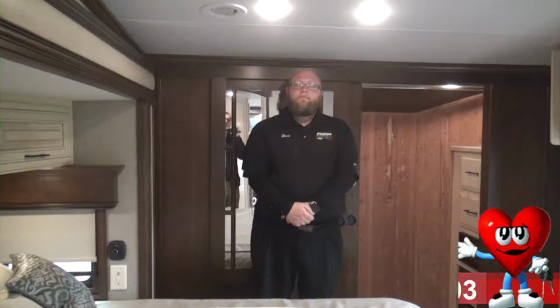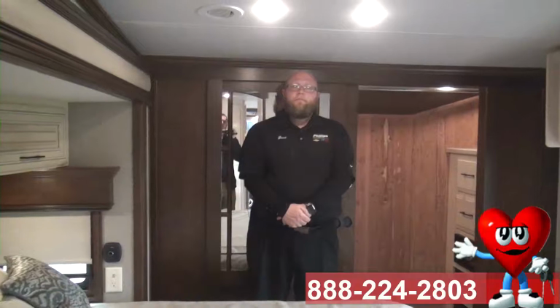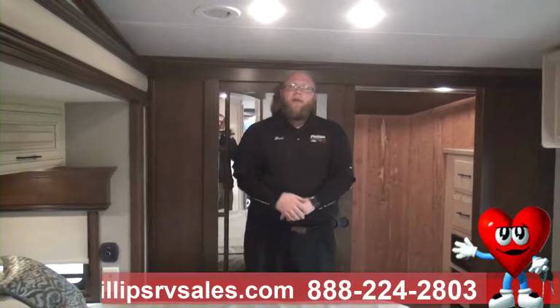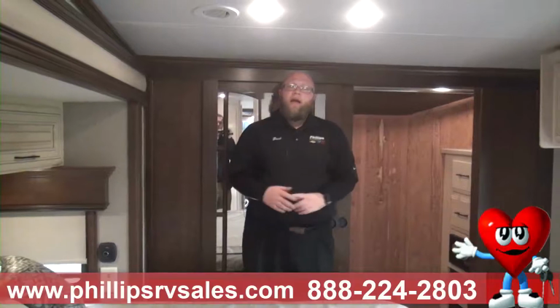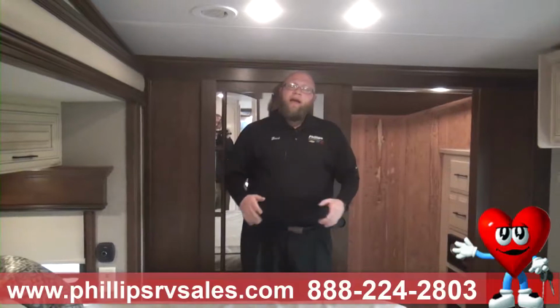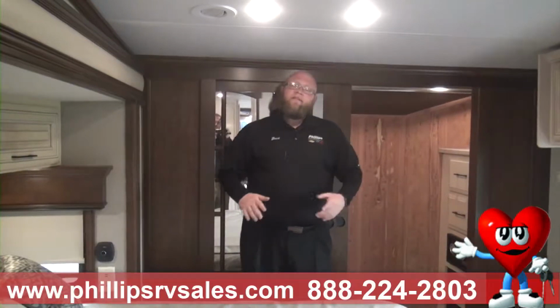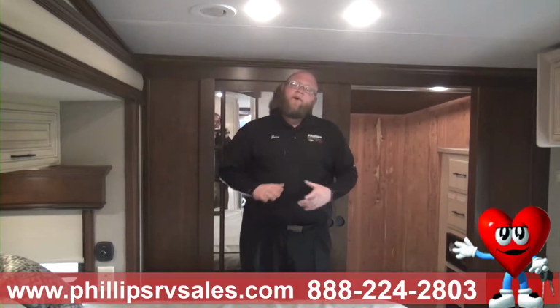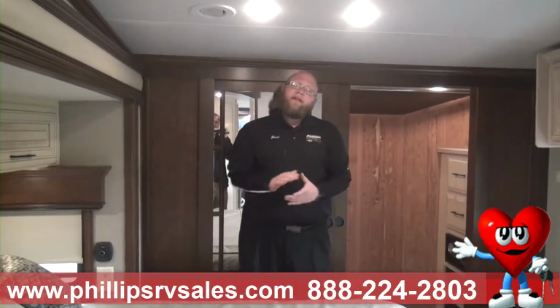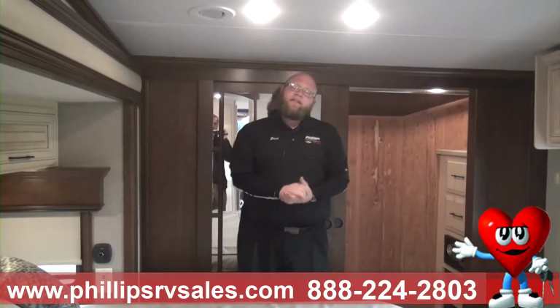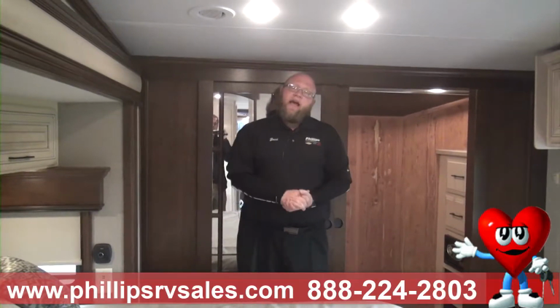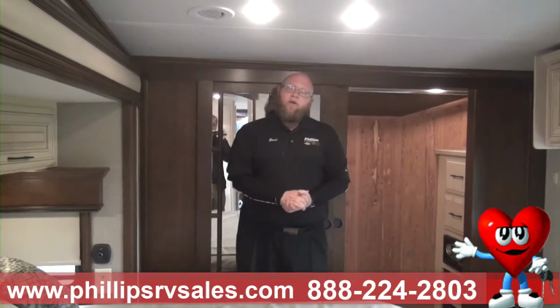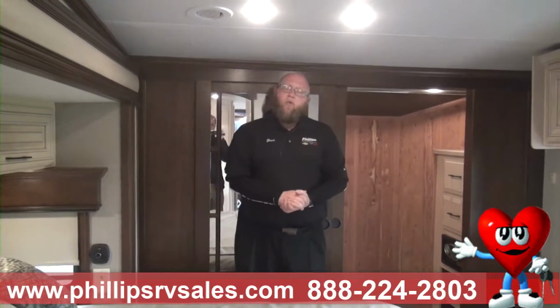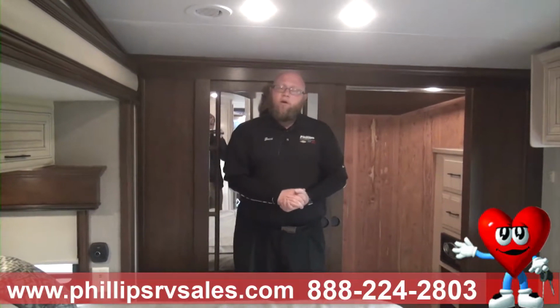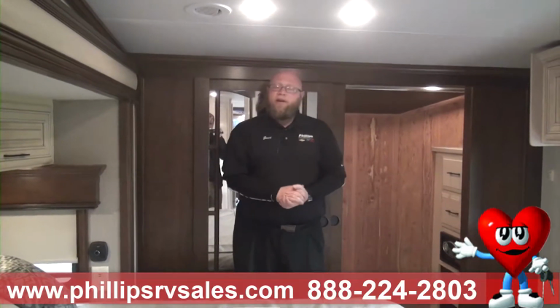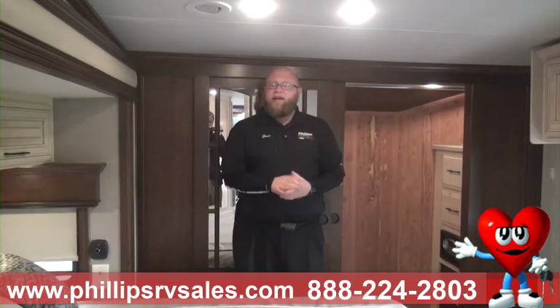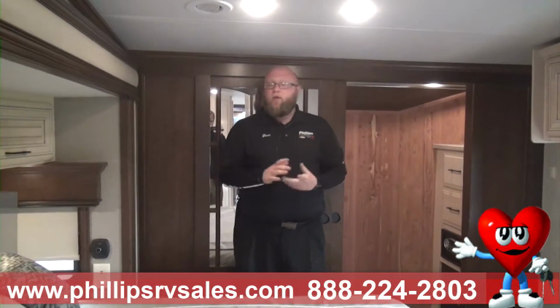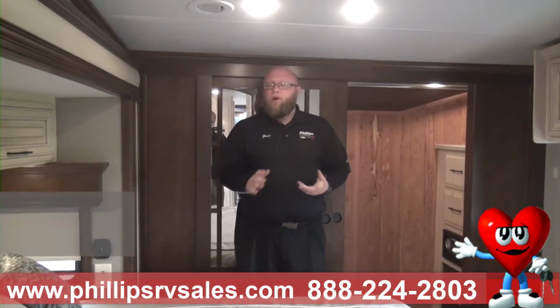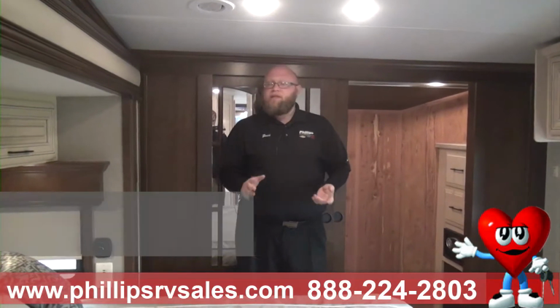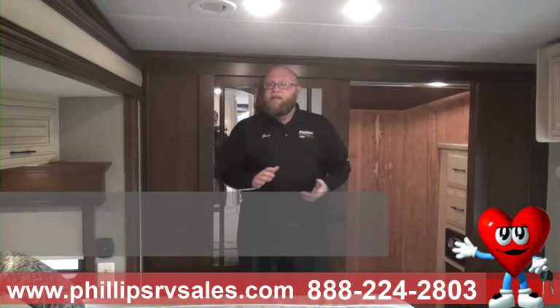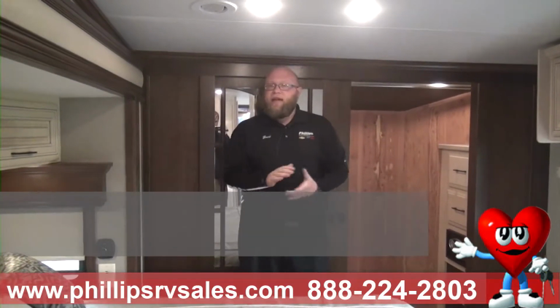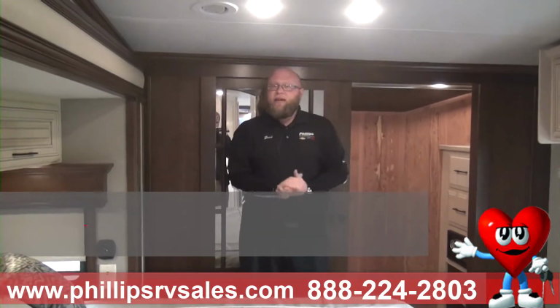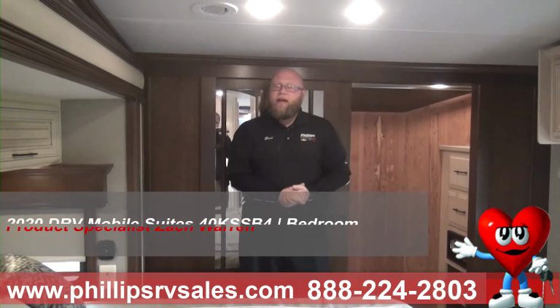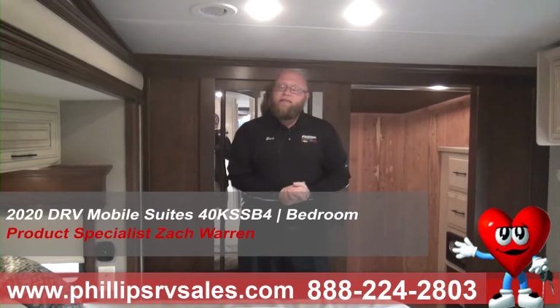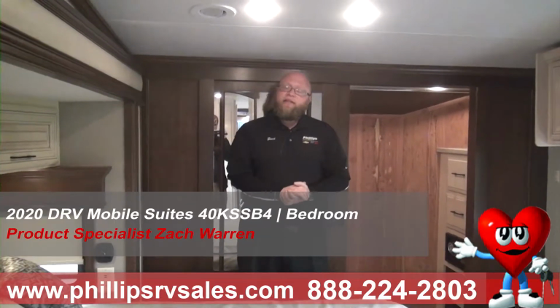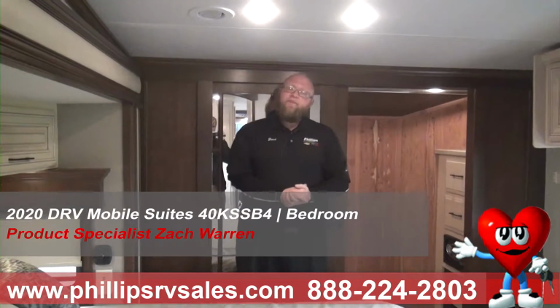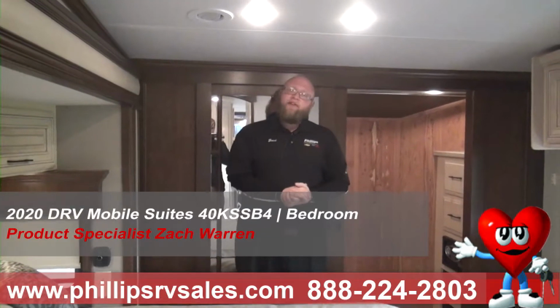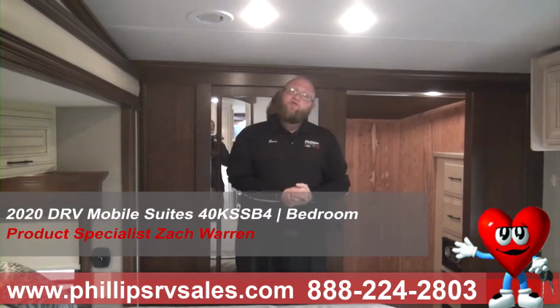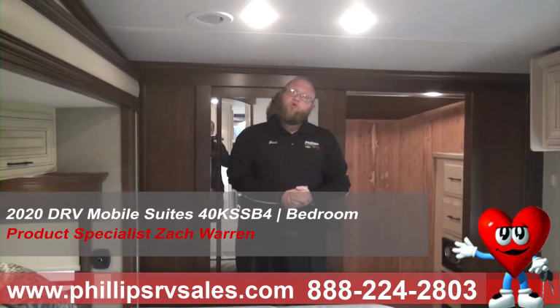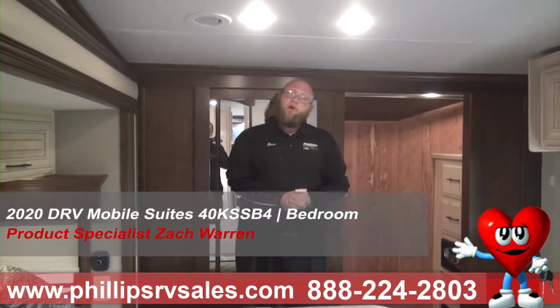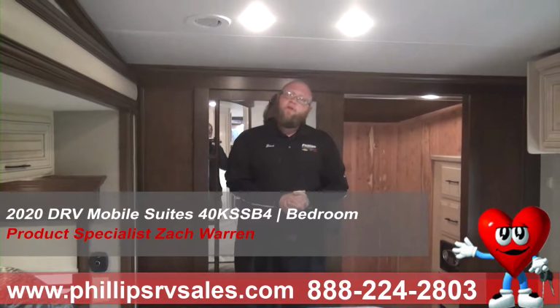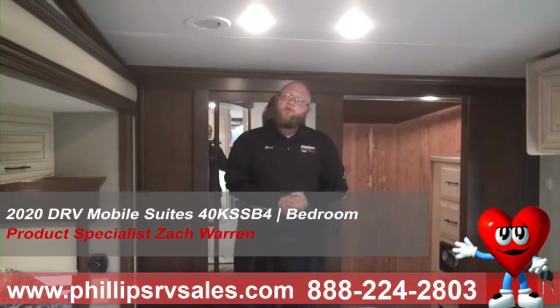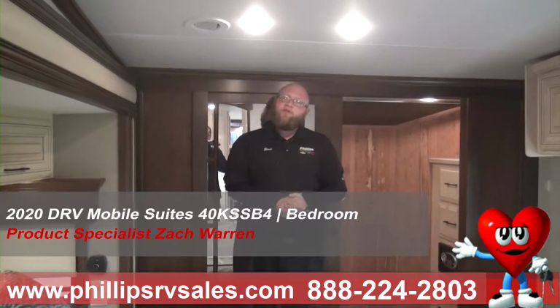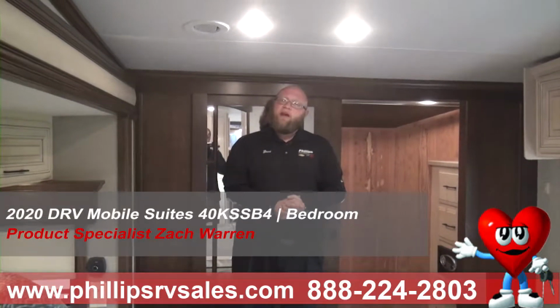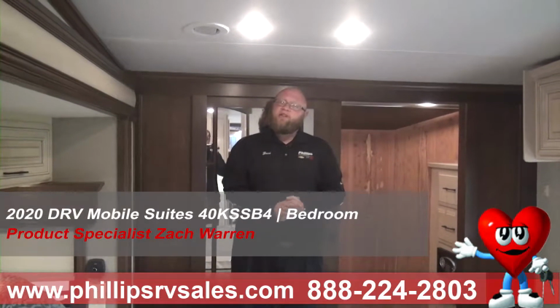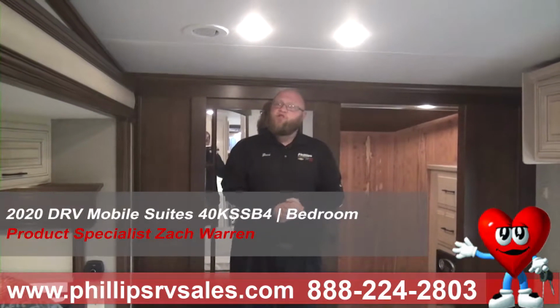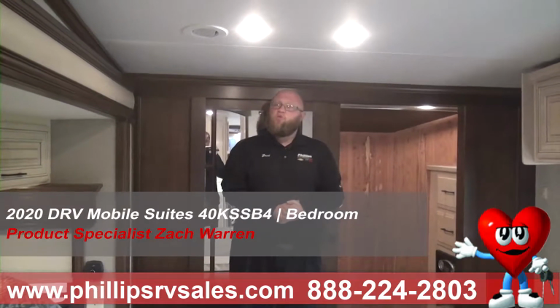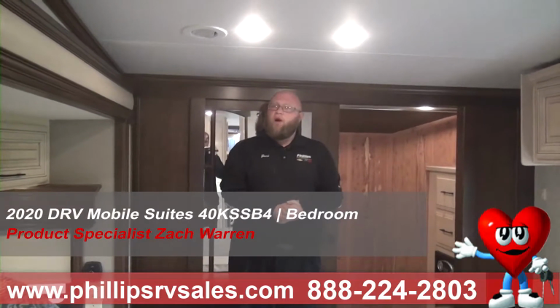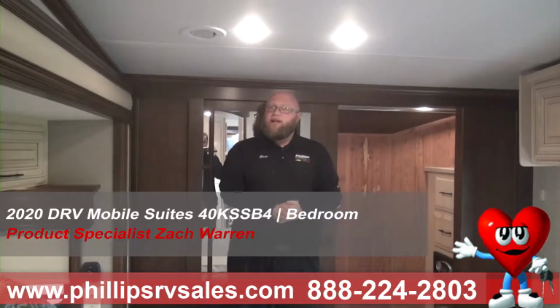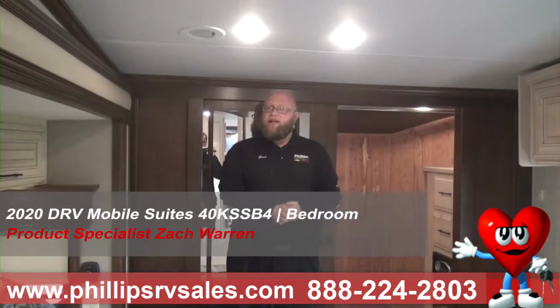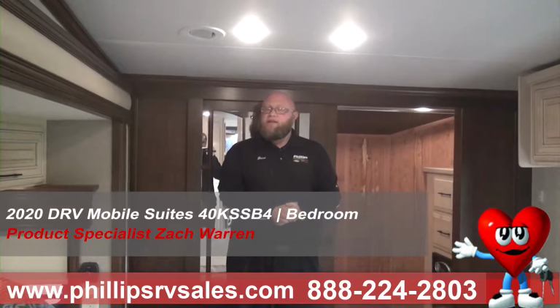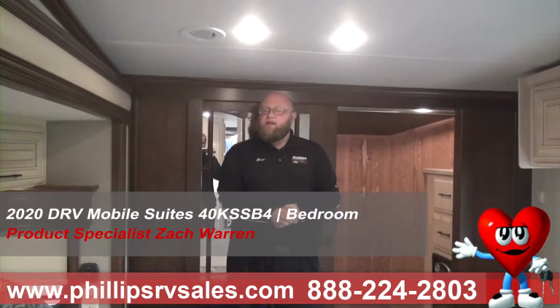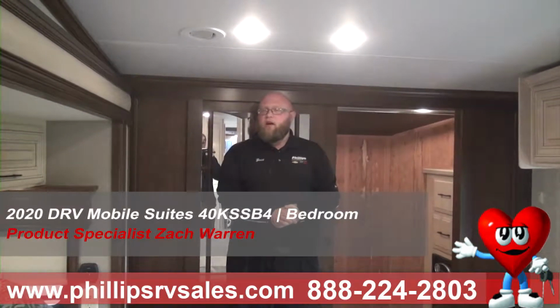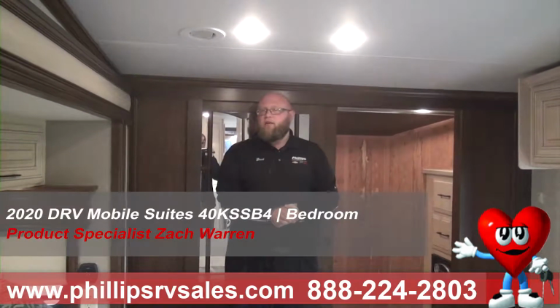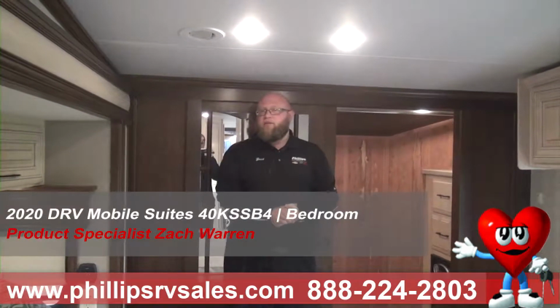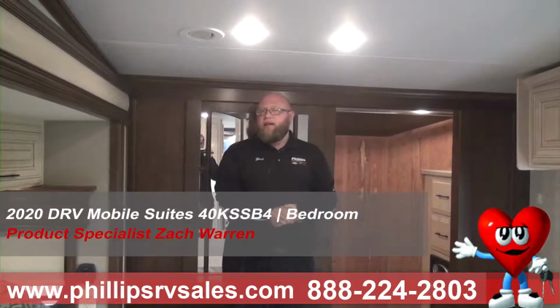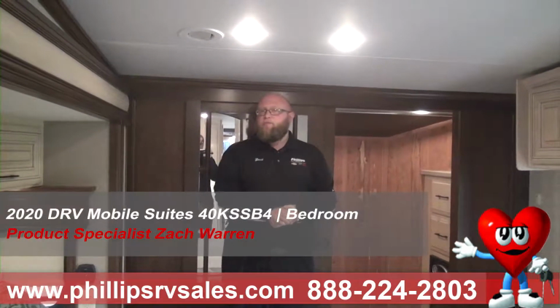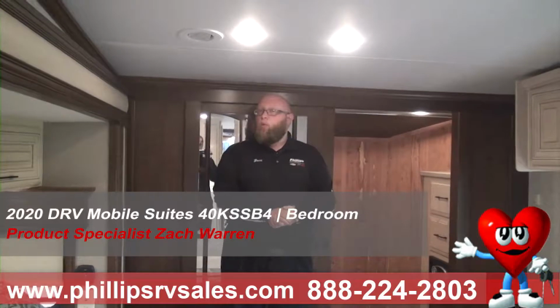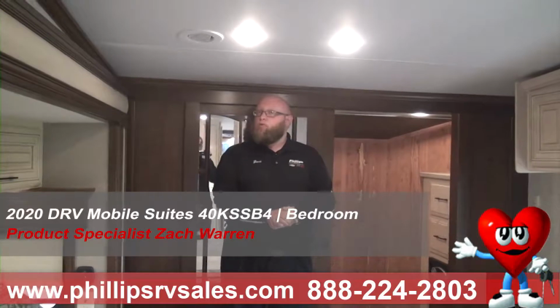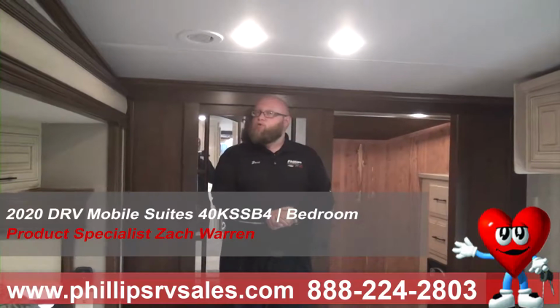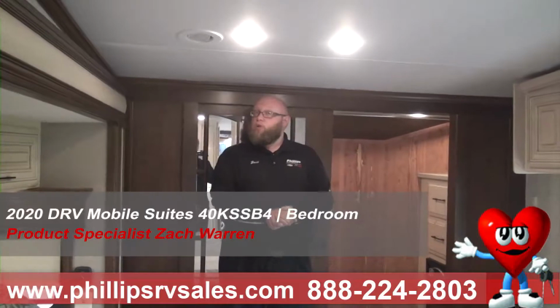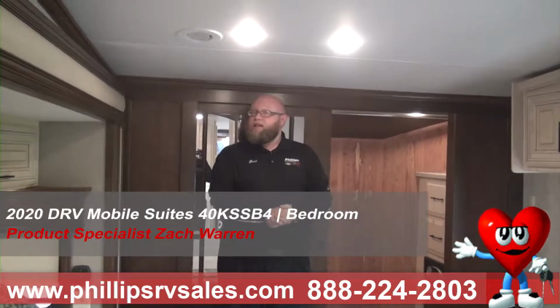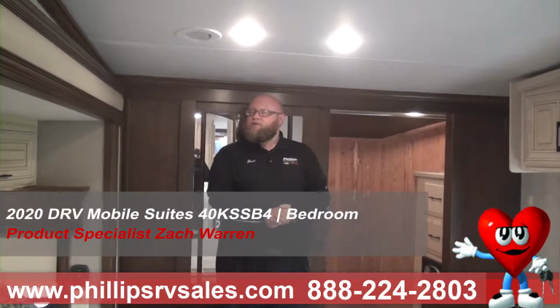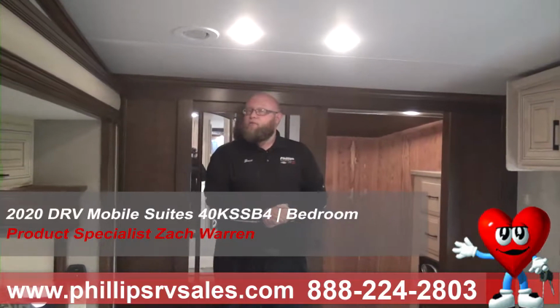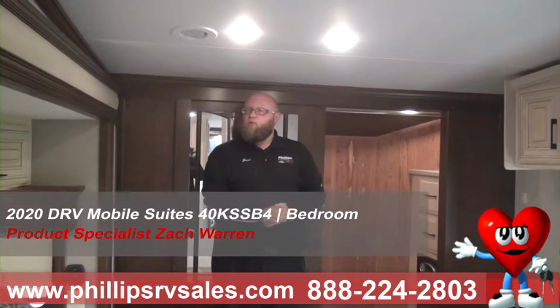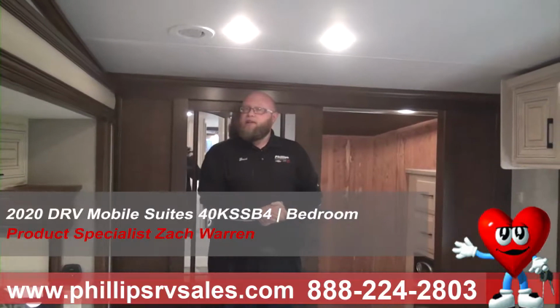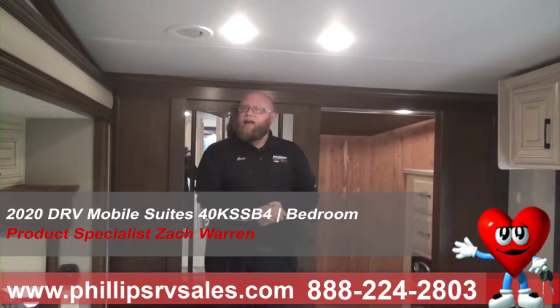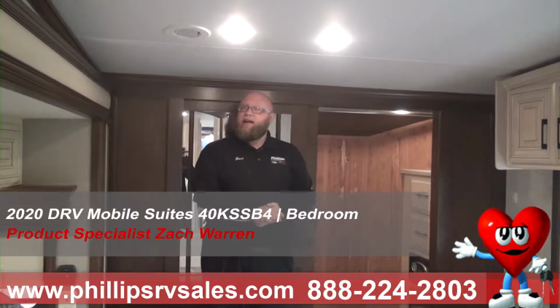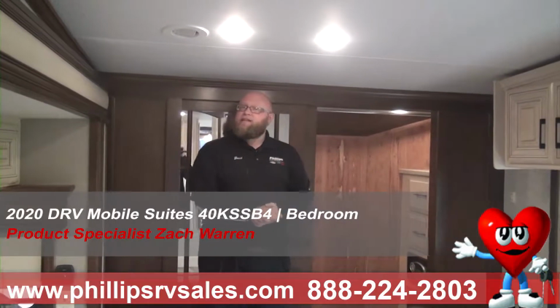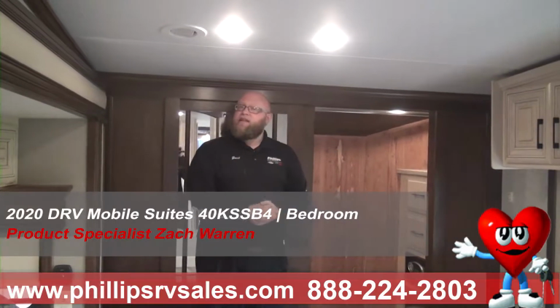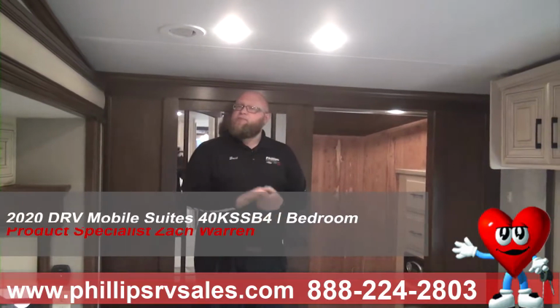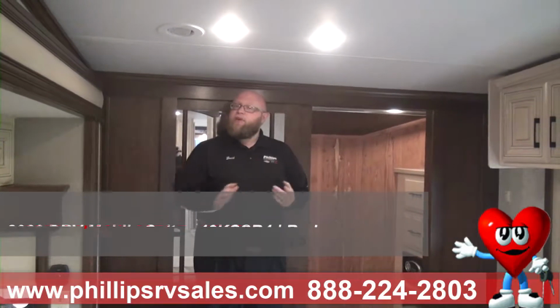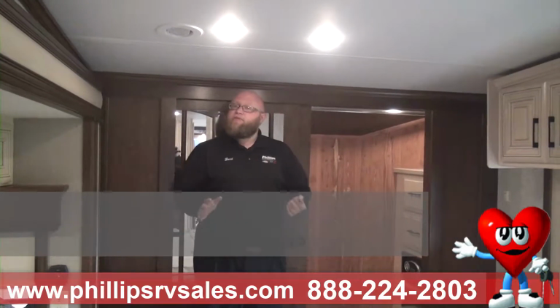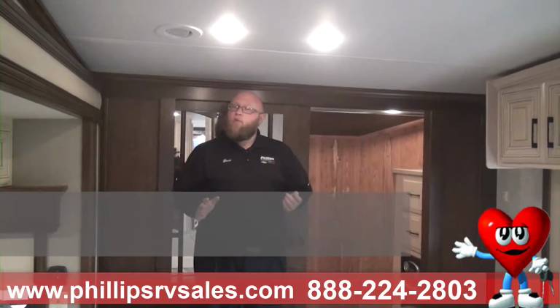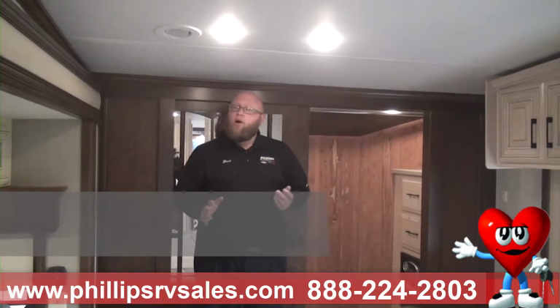Hey everybody, Zach Warren here once again in the bedroom of our 2020 DRV Mobile Suites 40K SSB4.